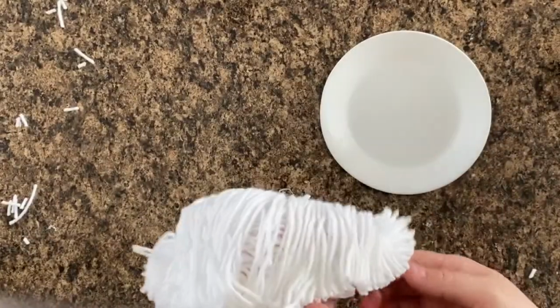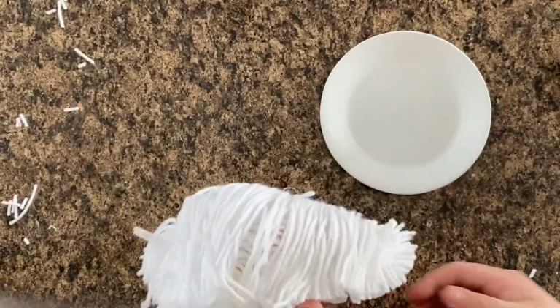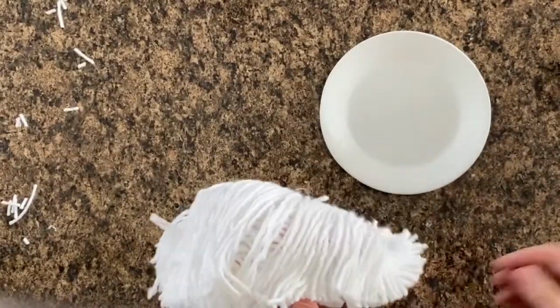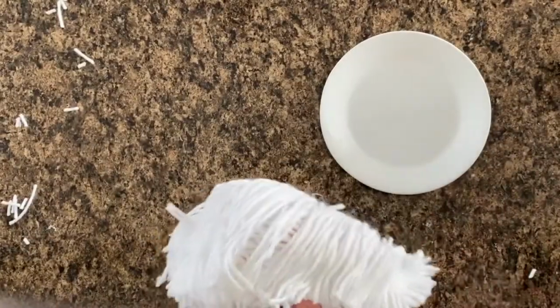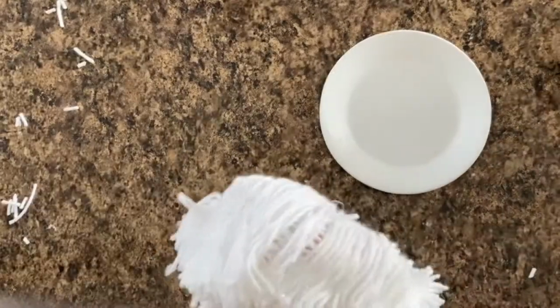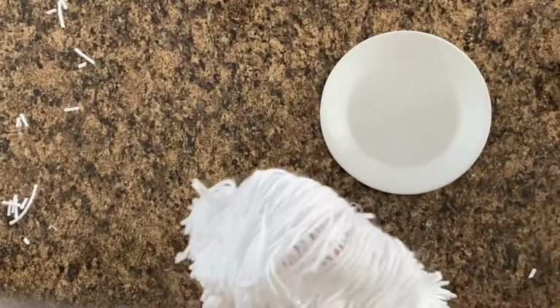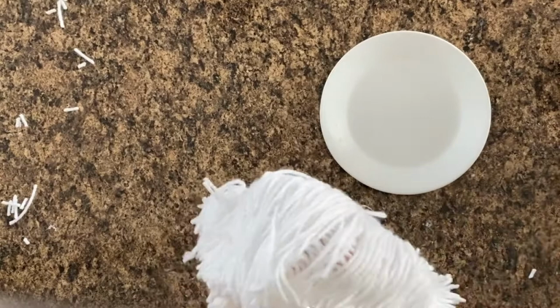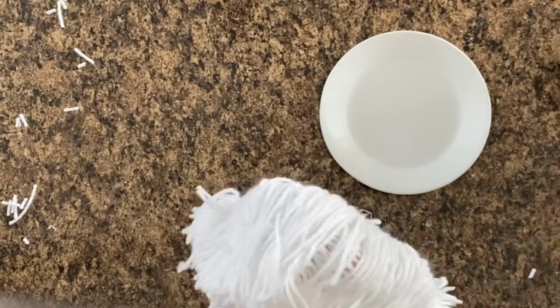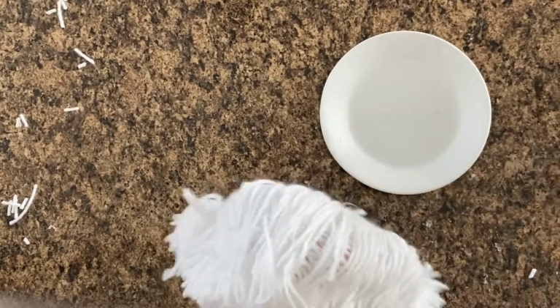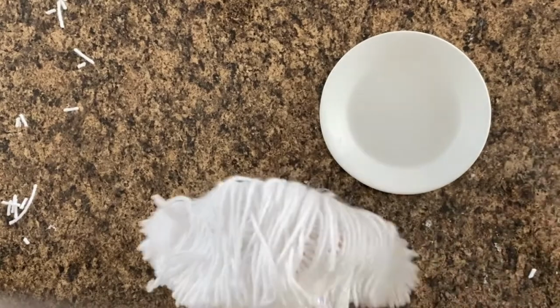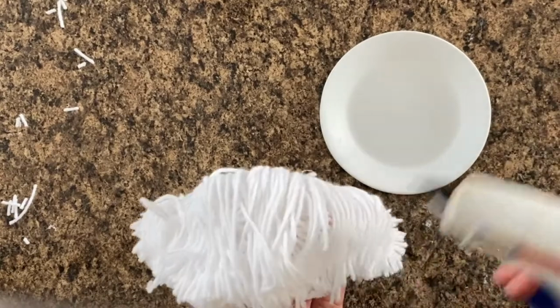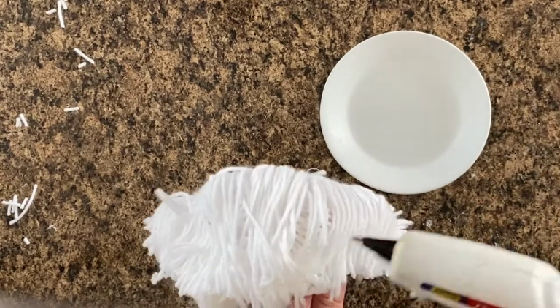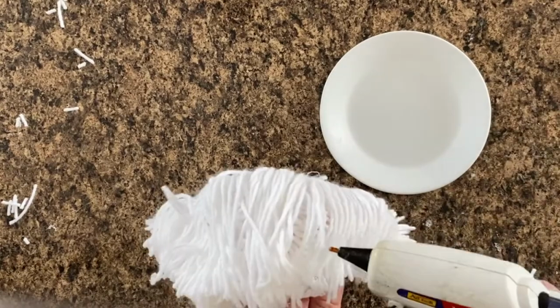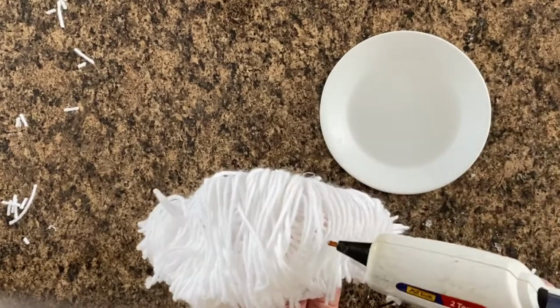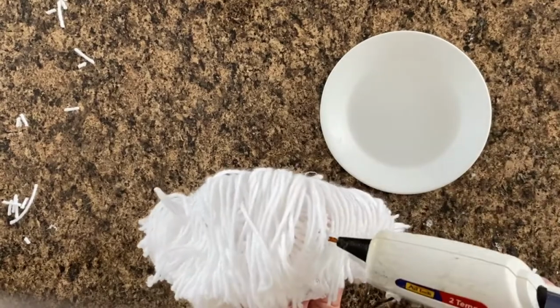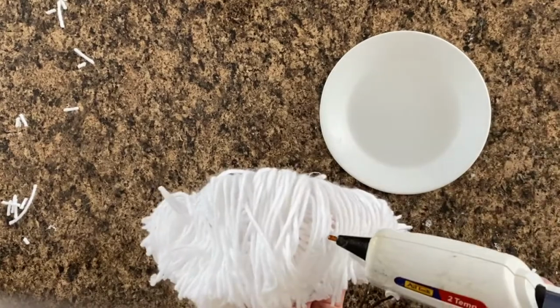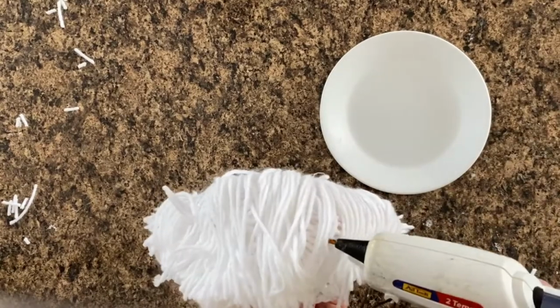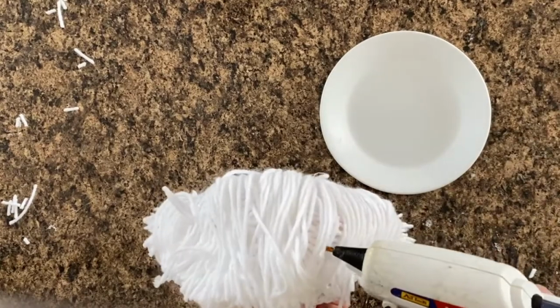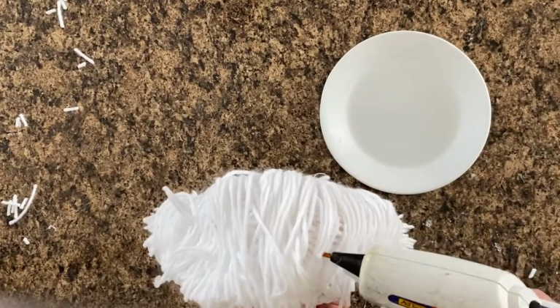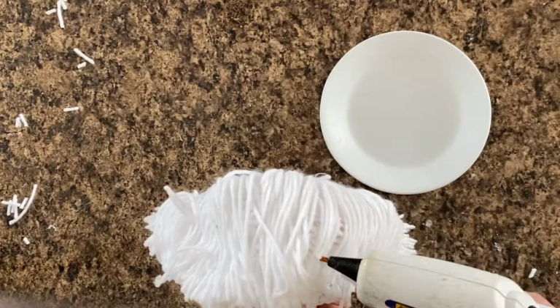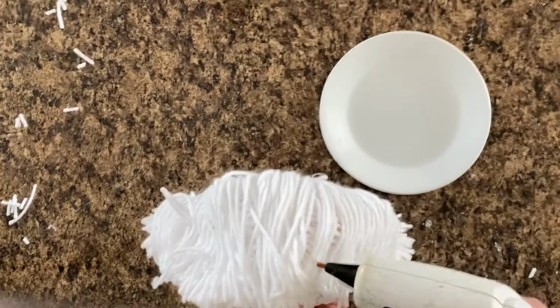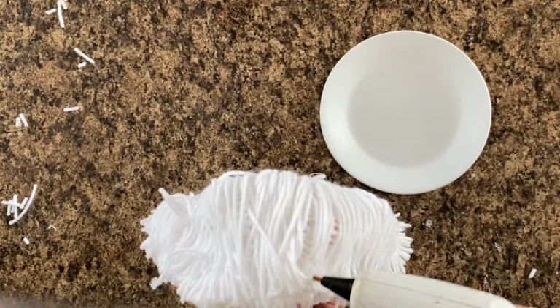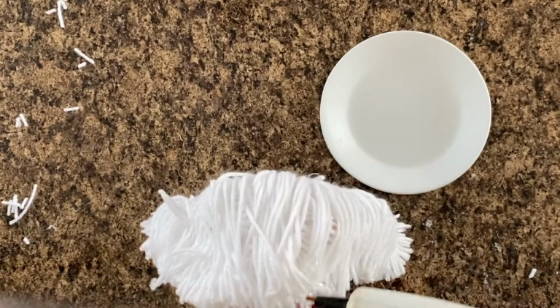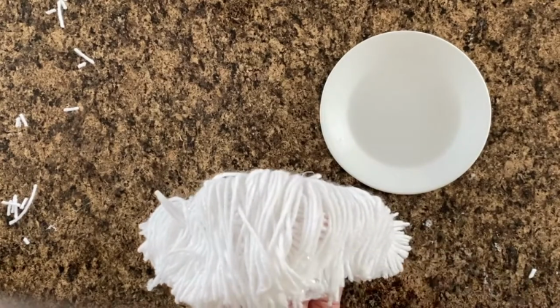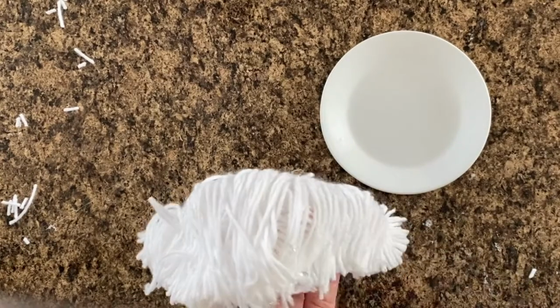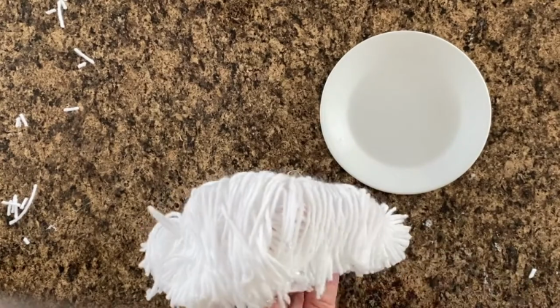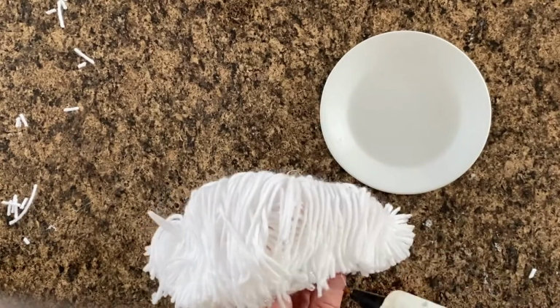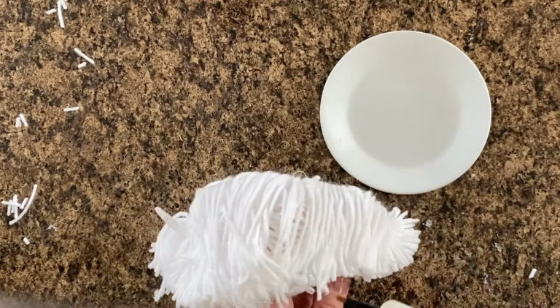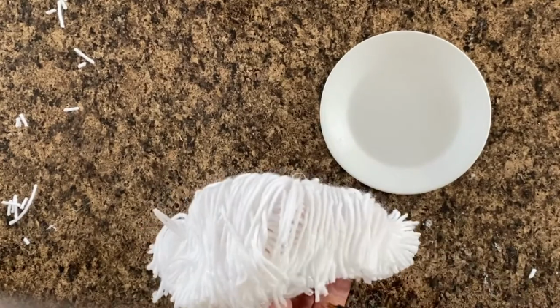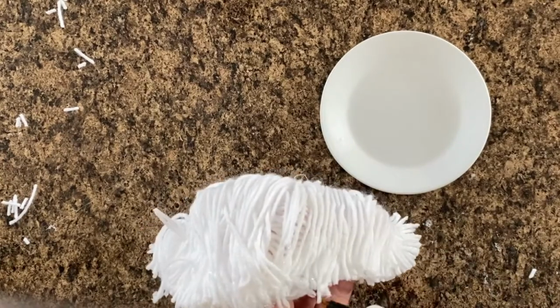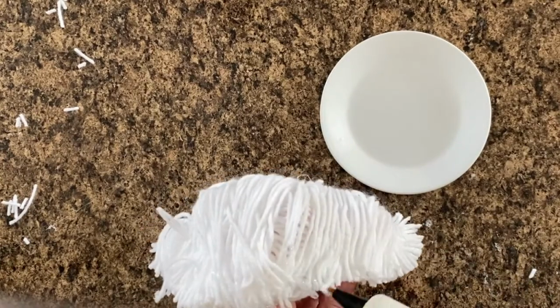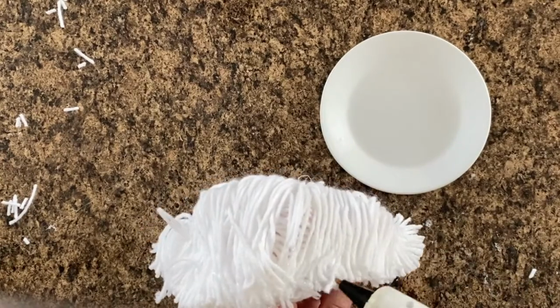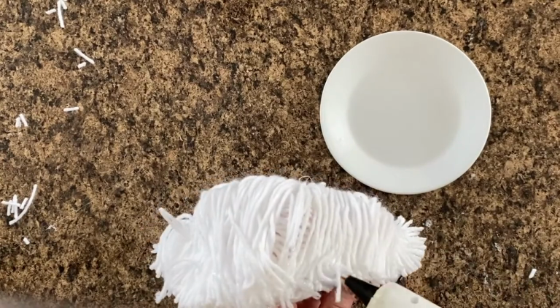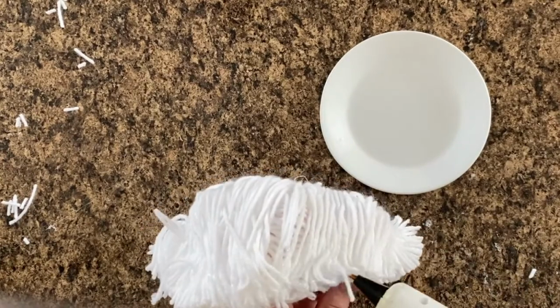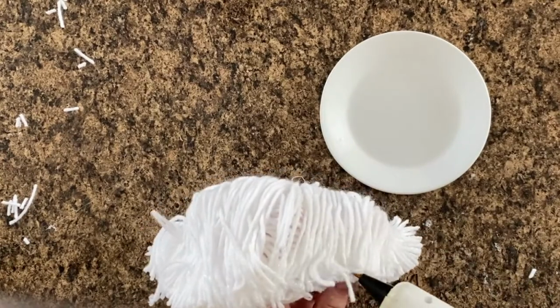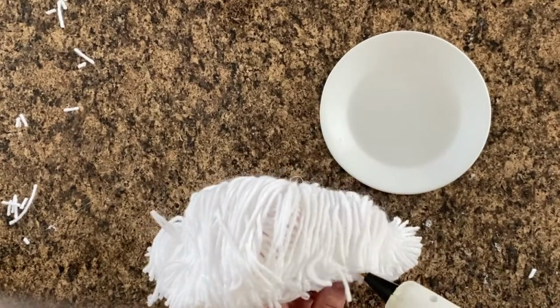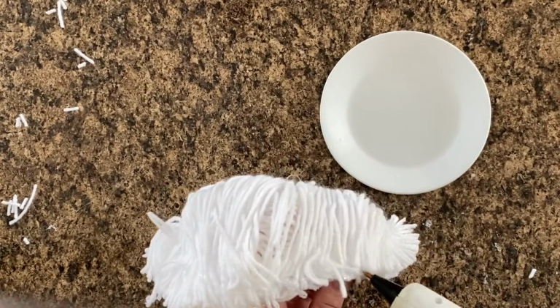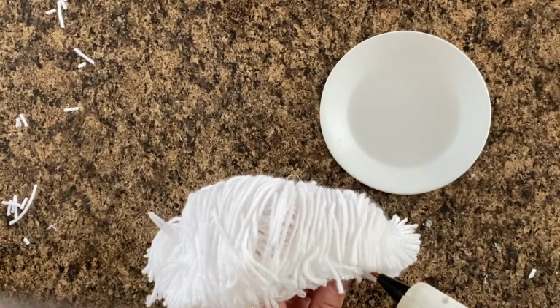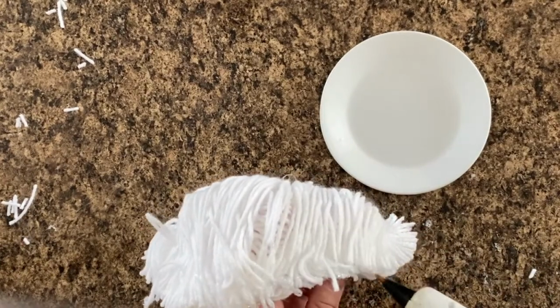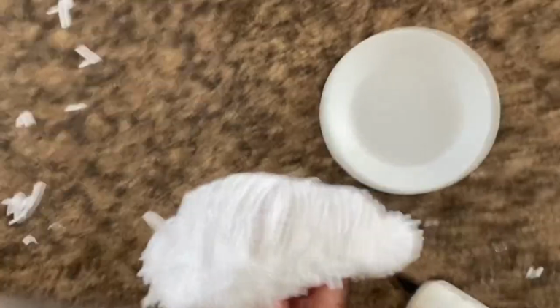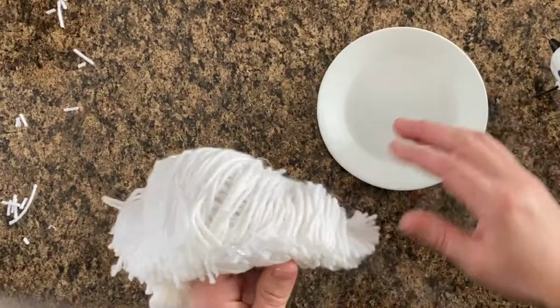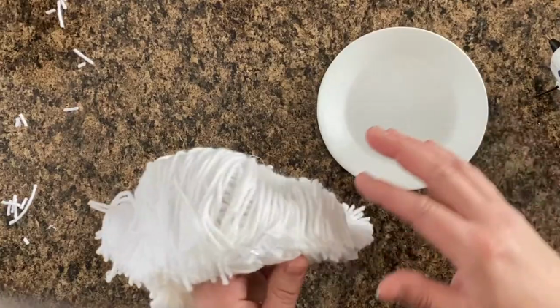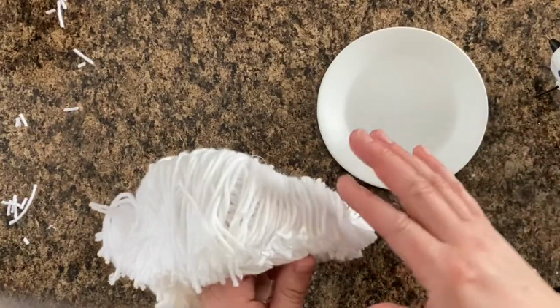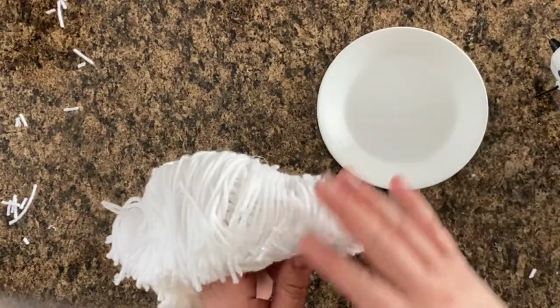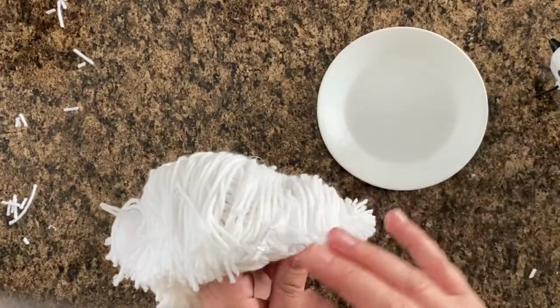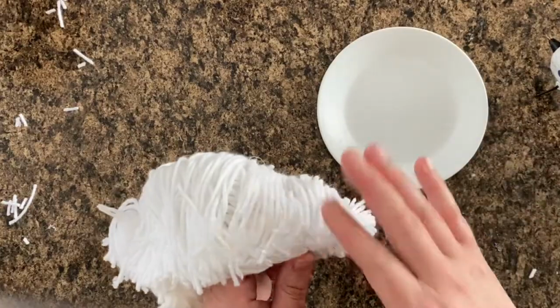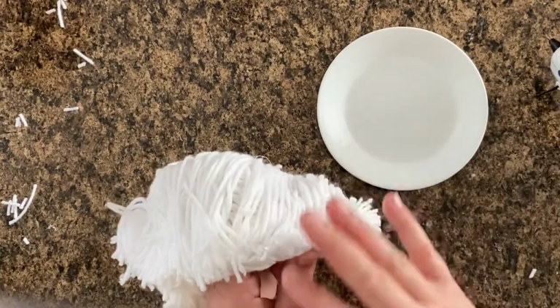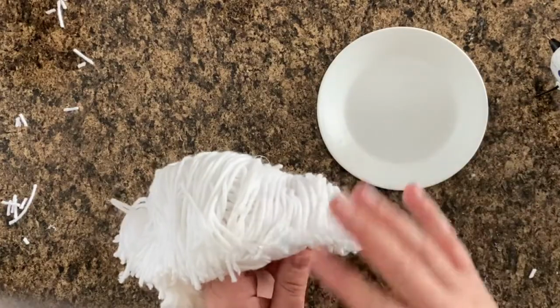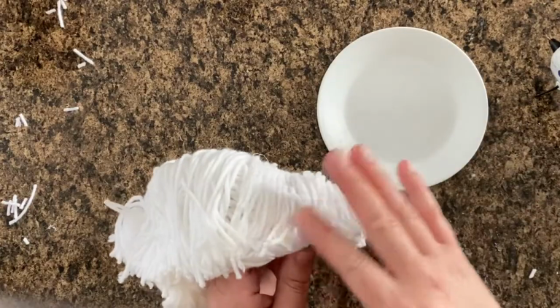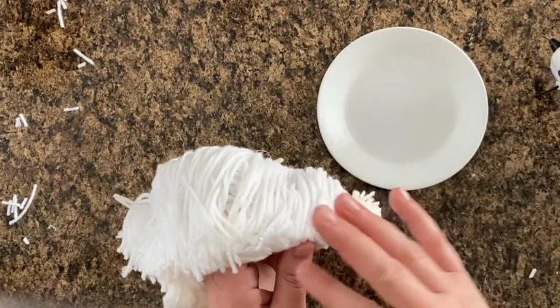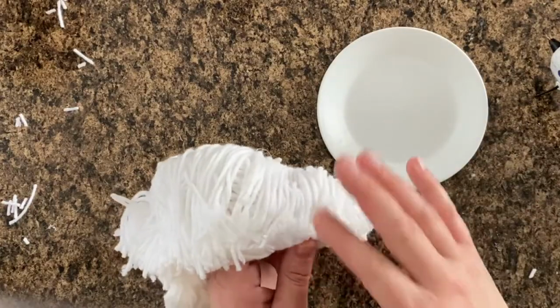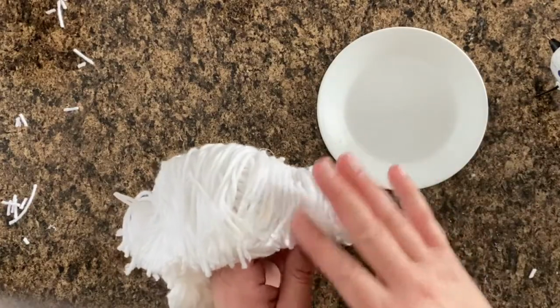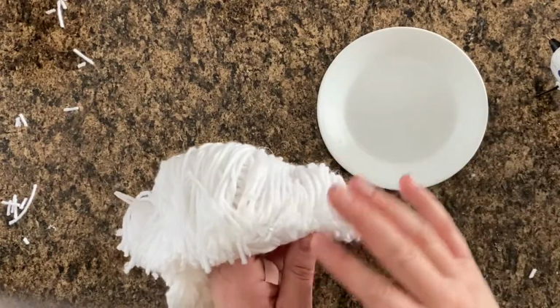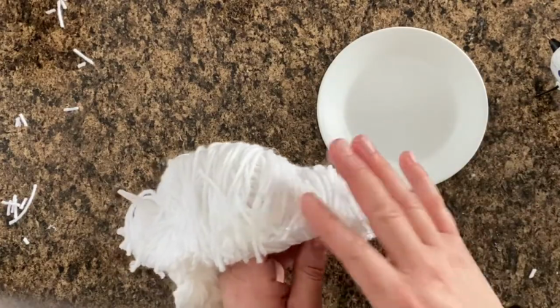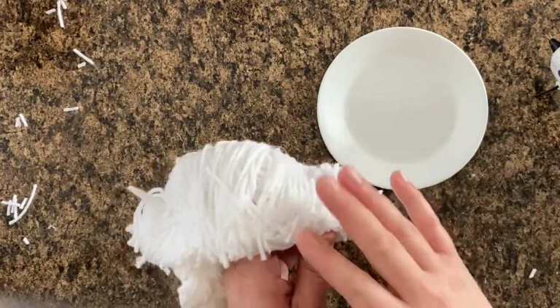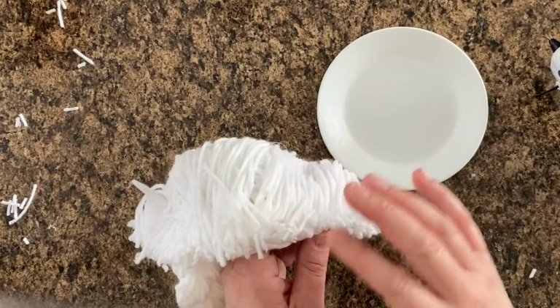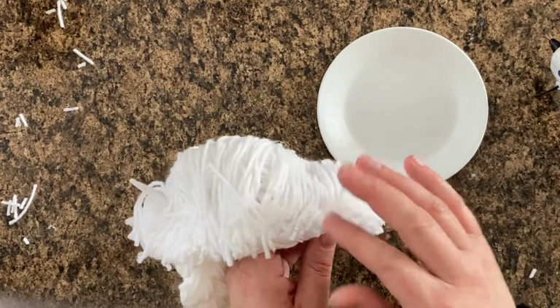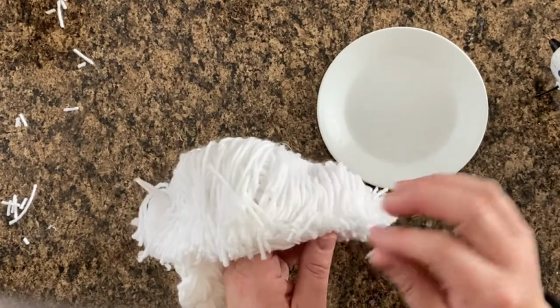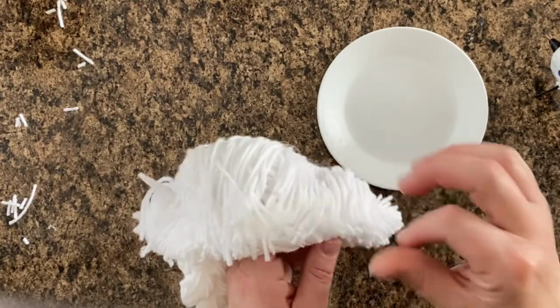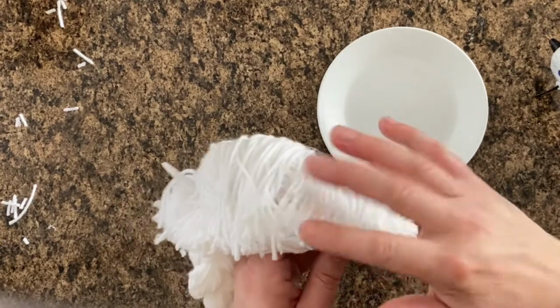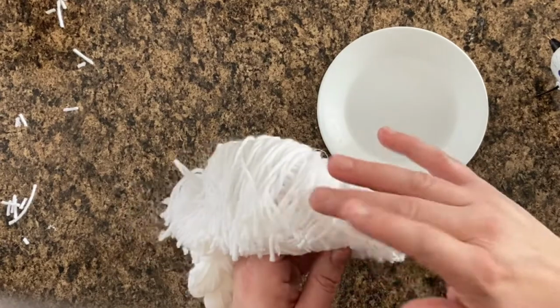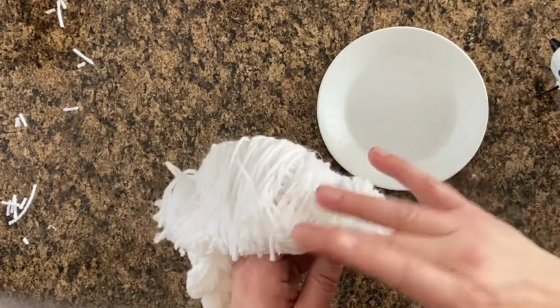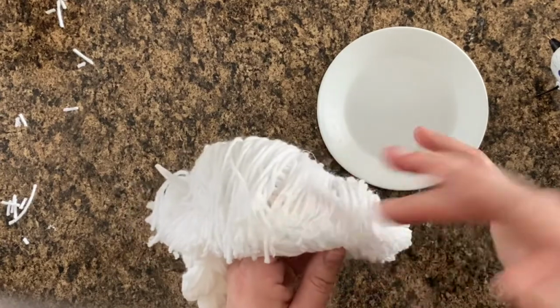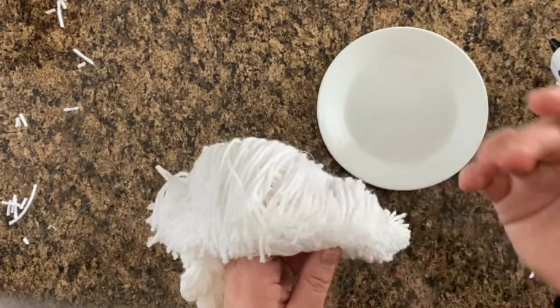I made five full wigs and two braid headbands with three skeins of yarn from Walmart.